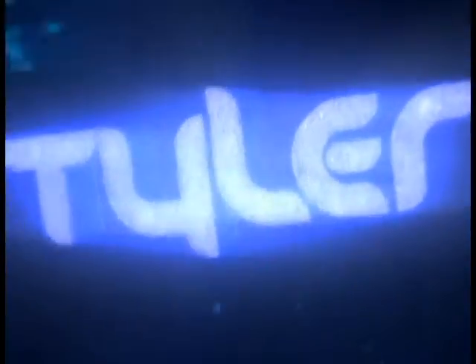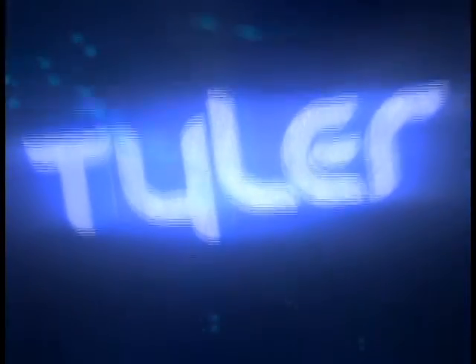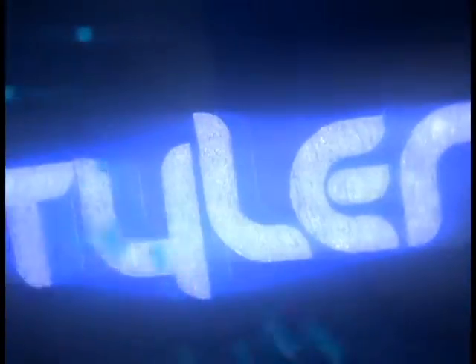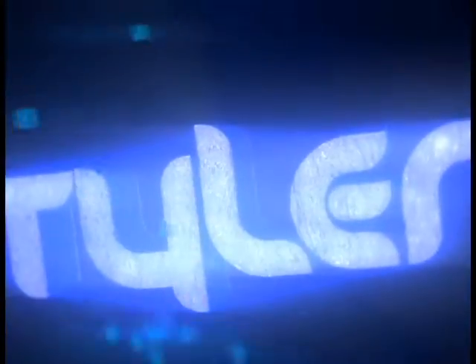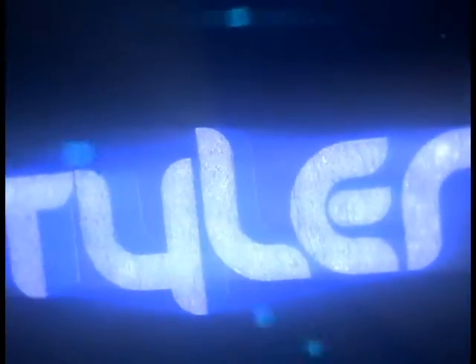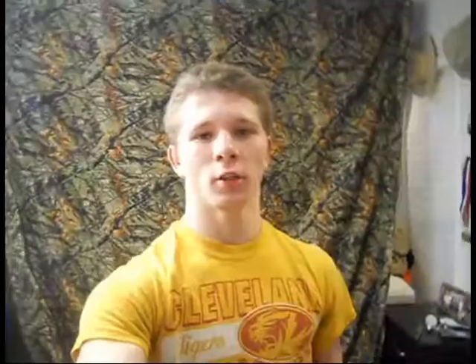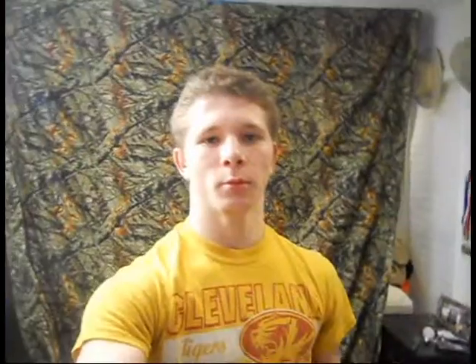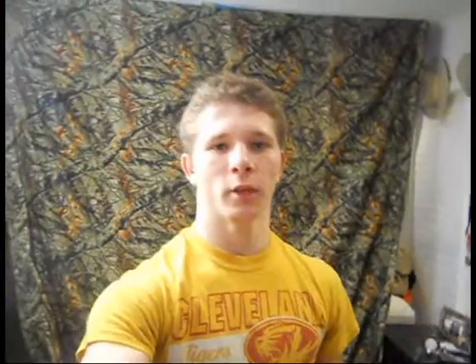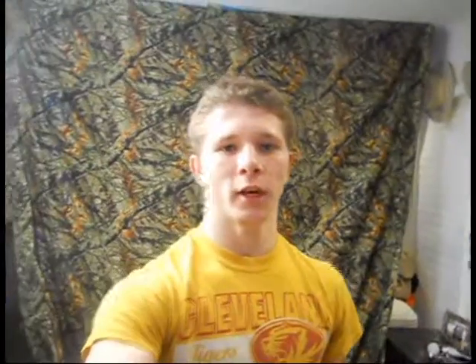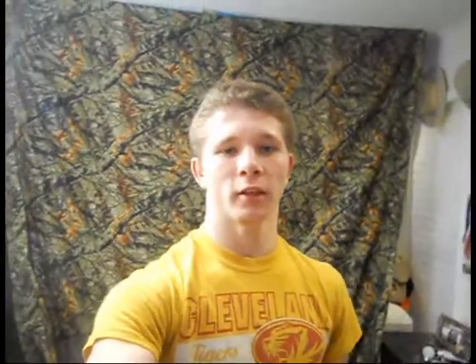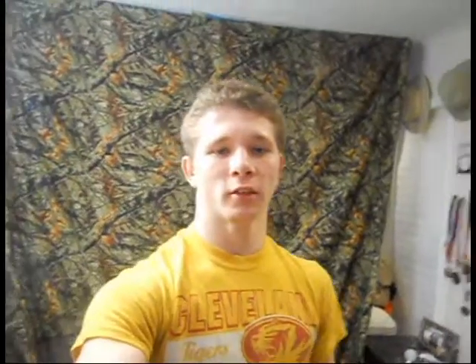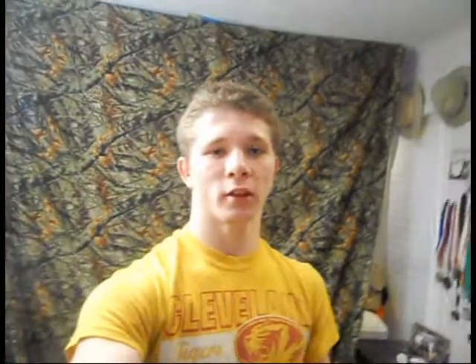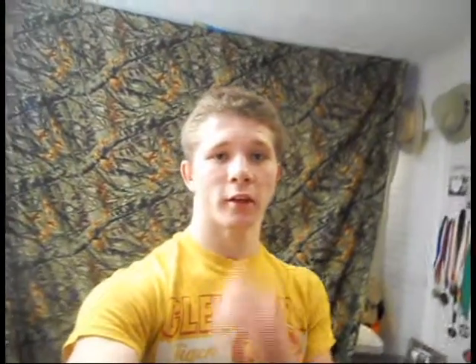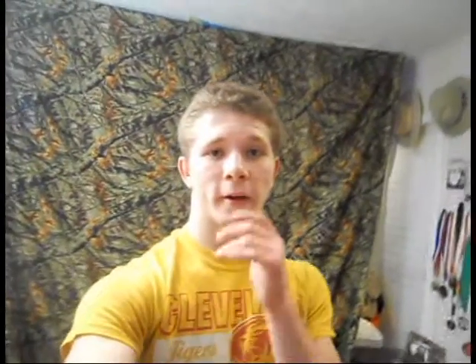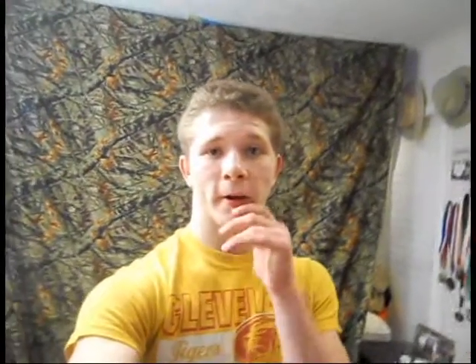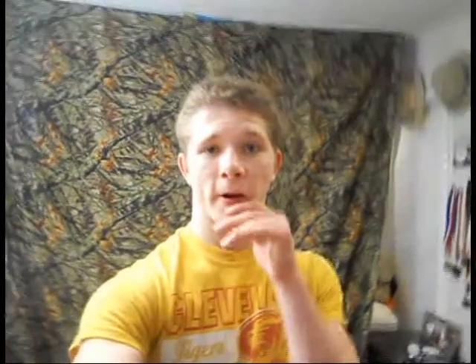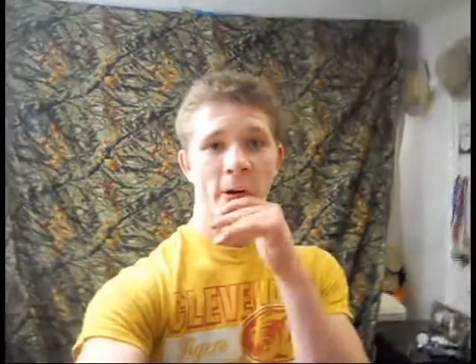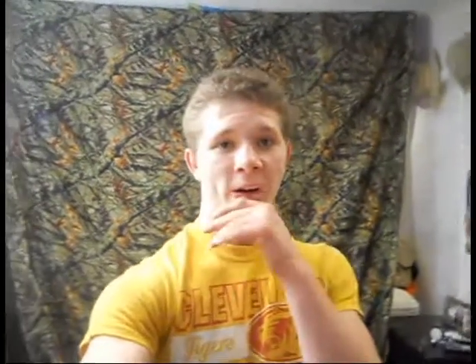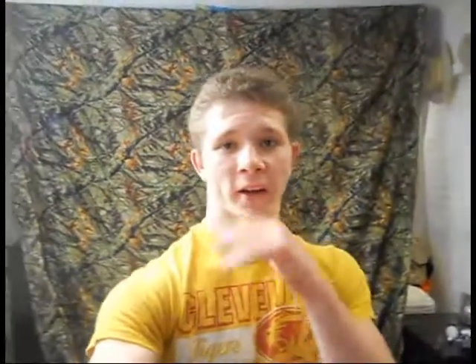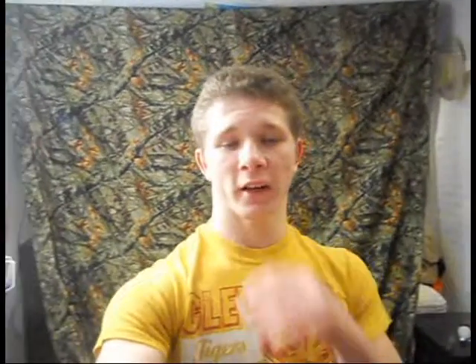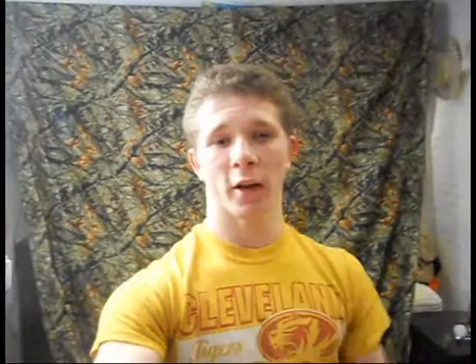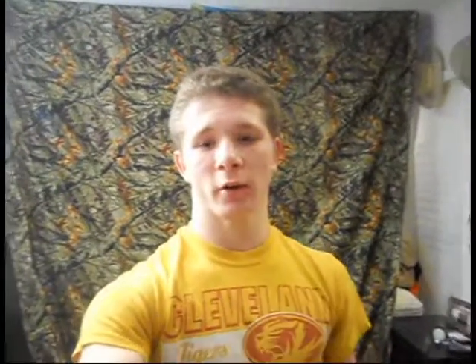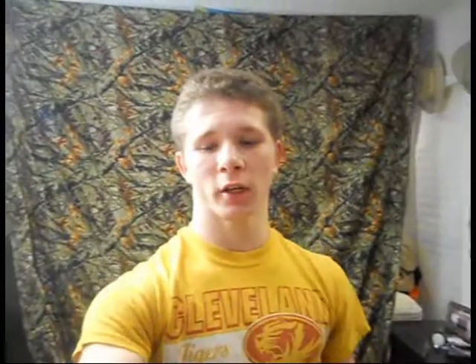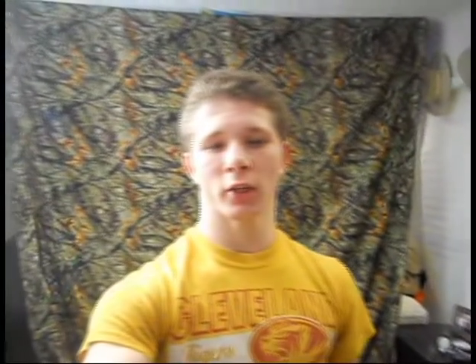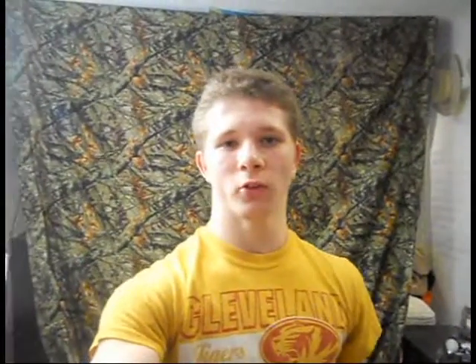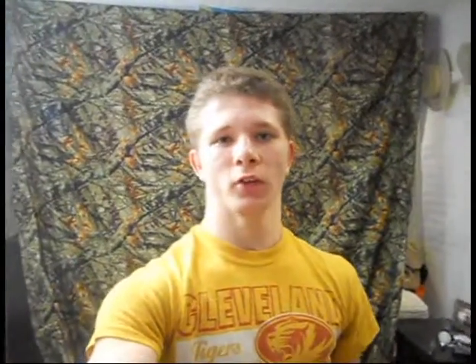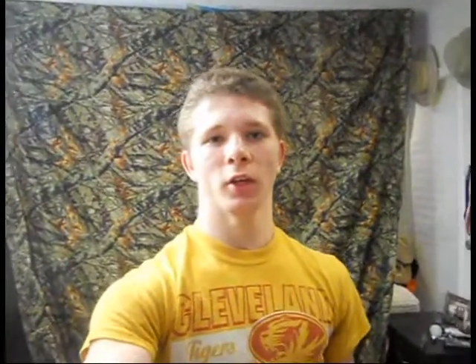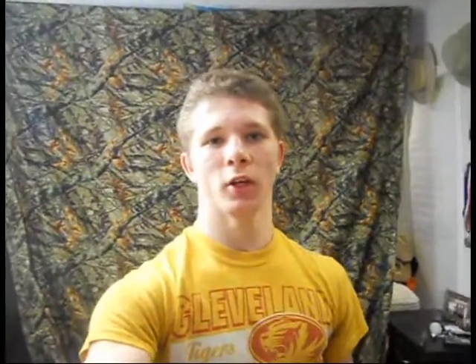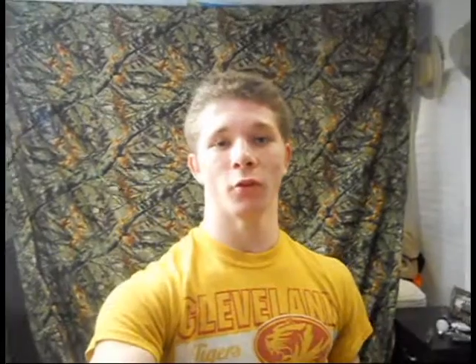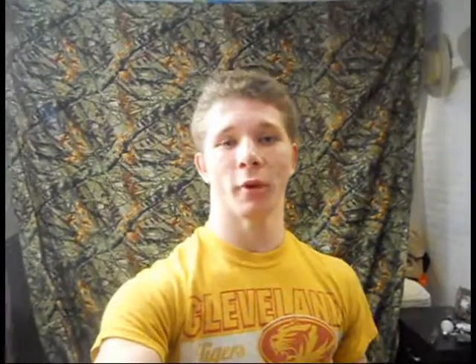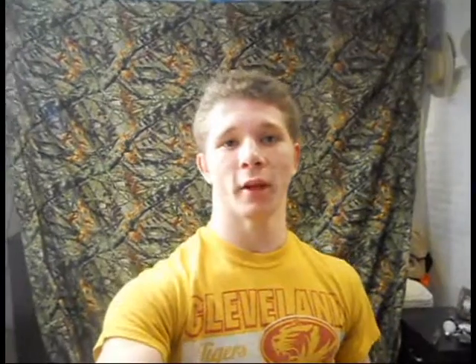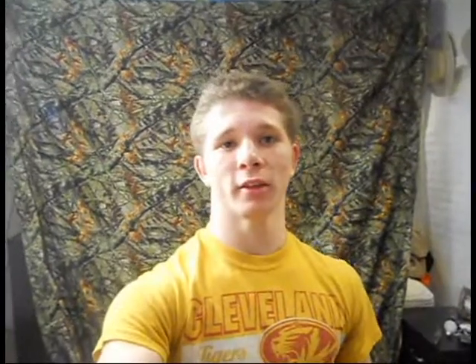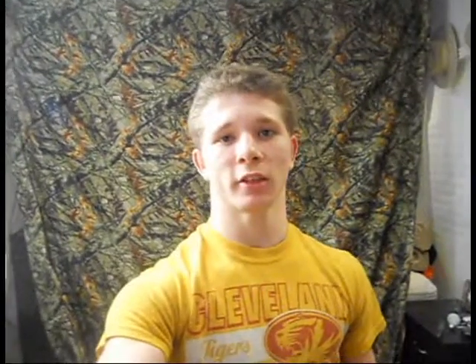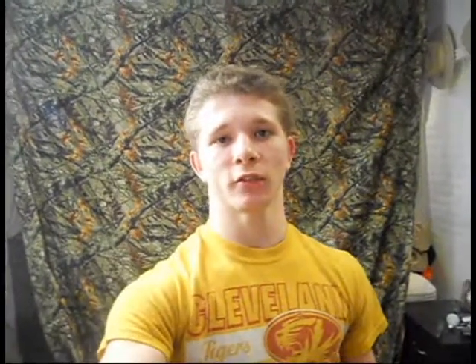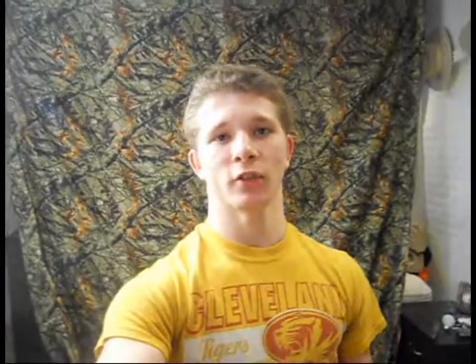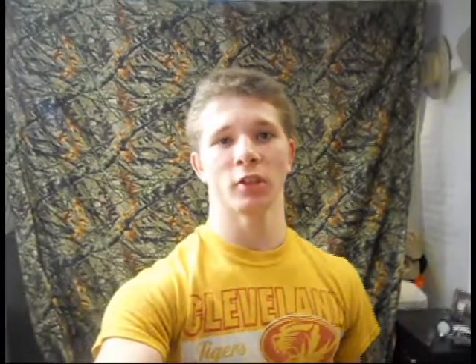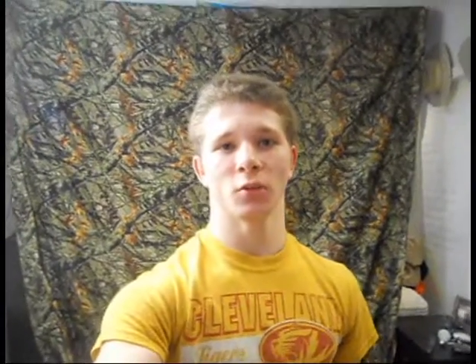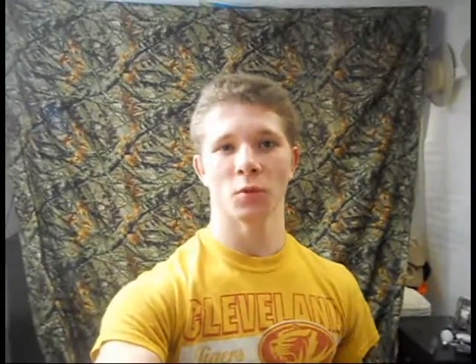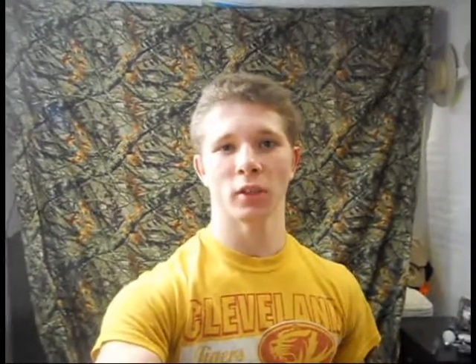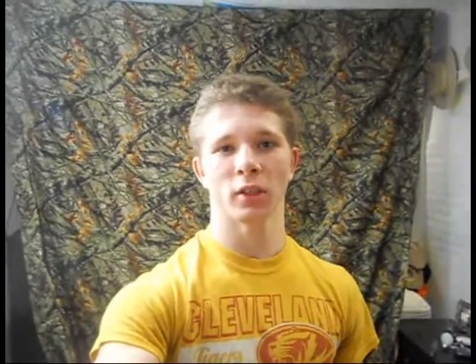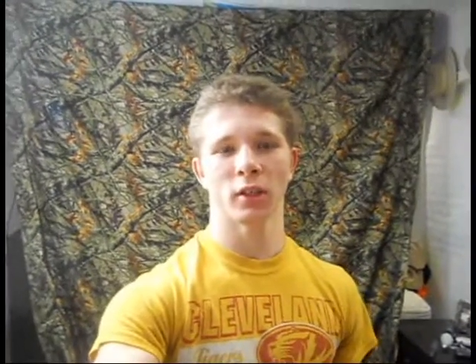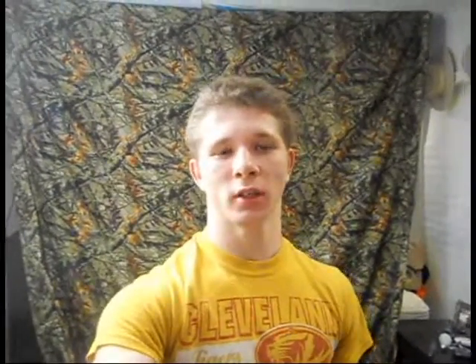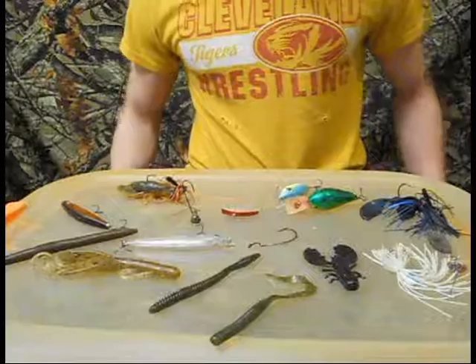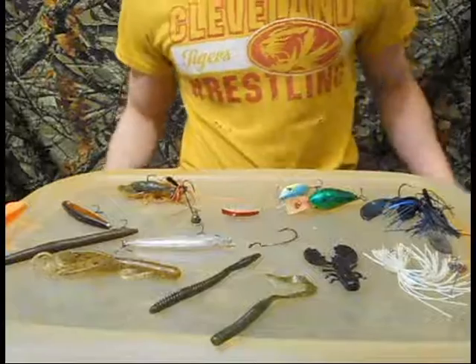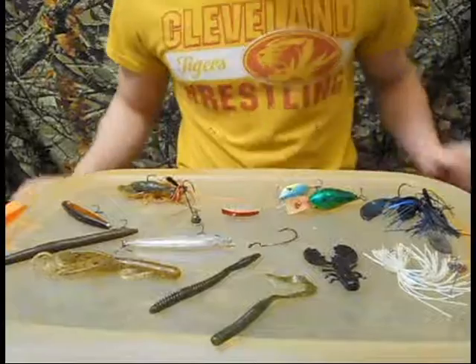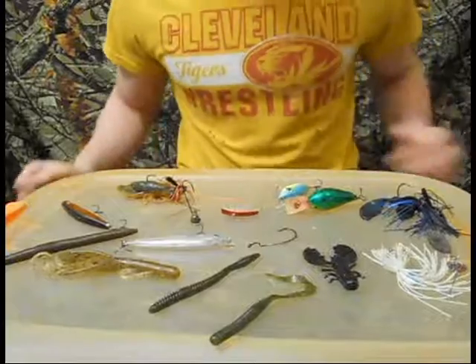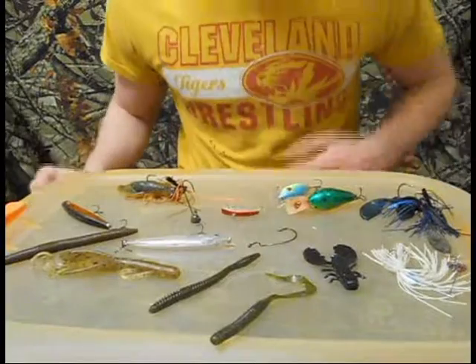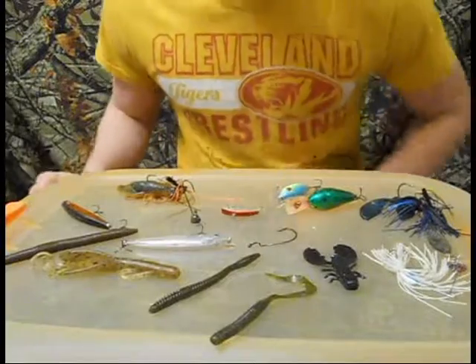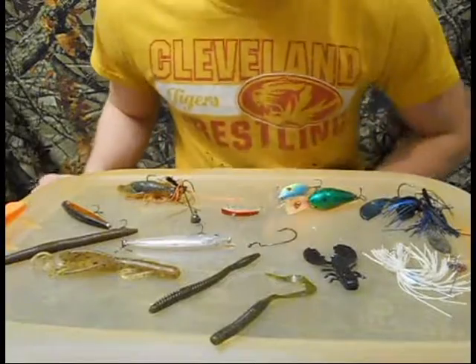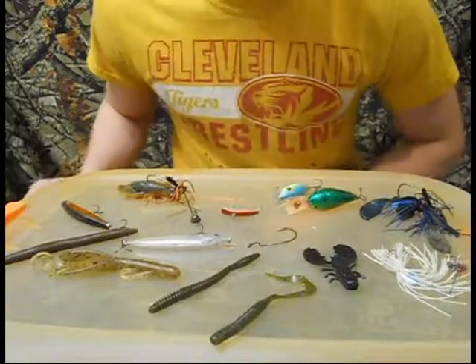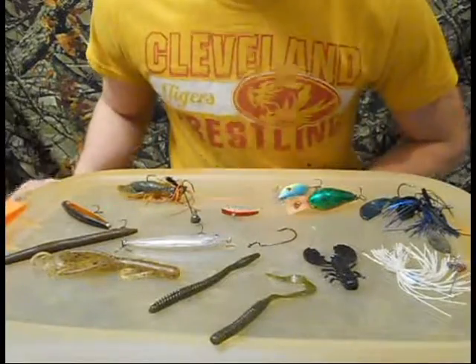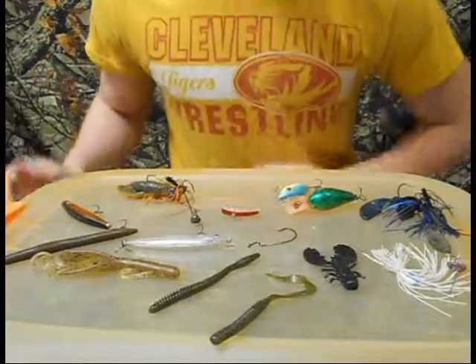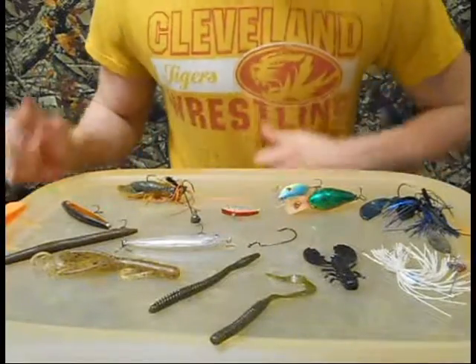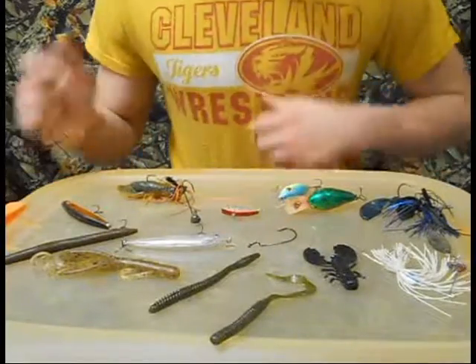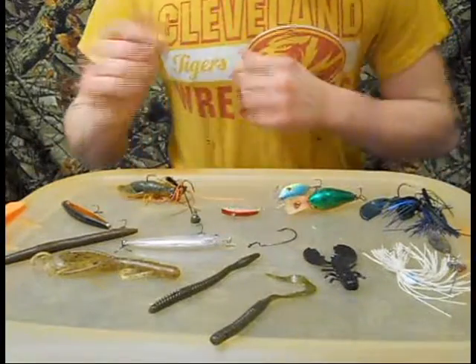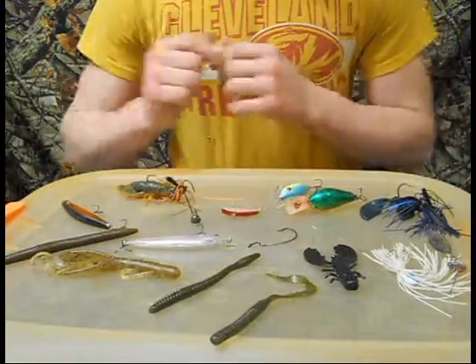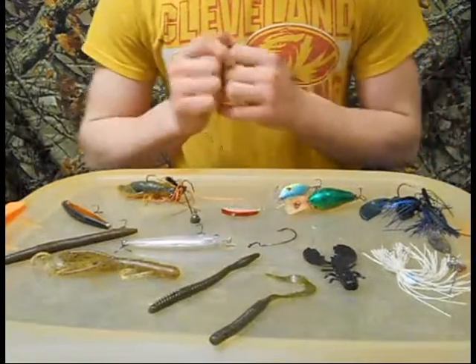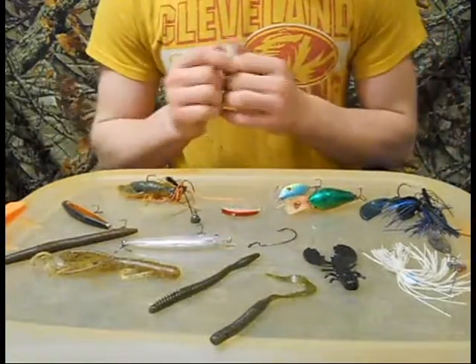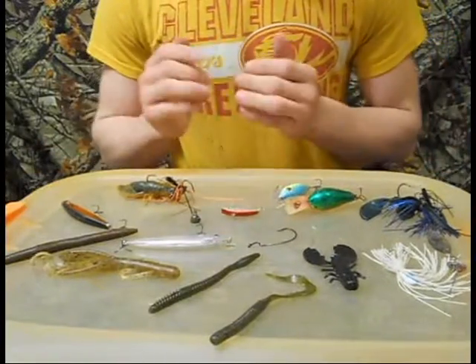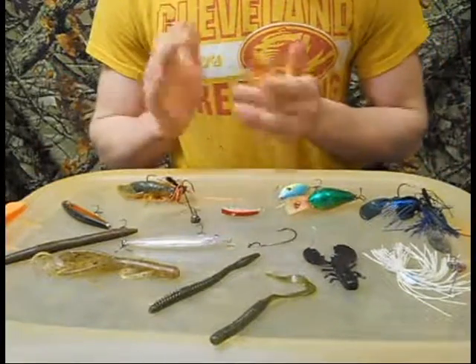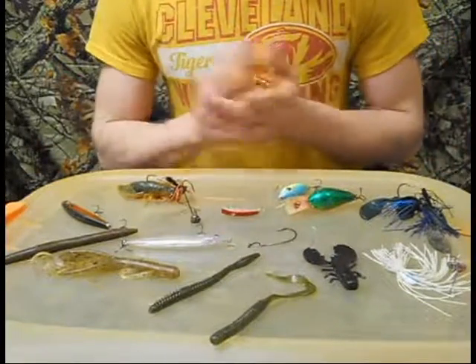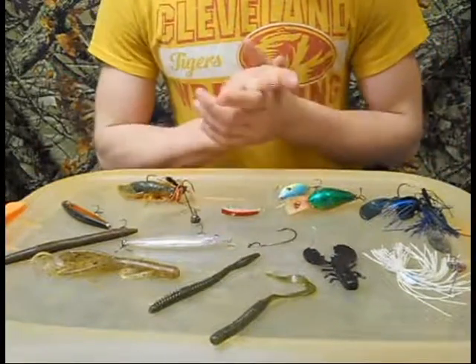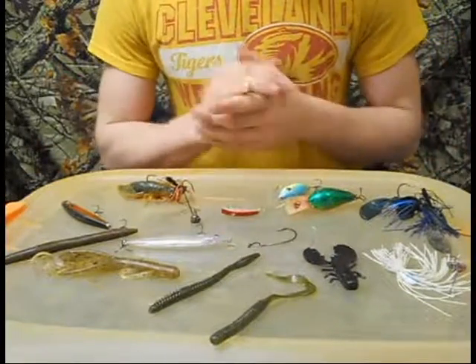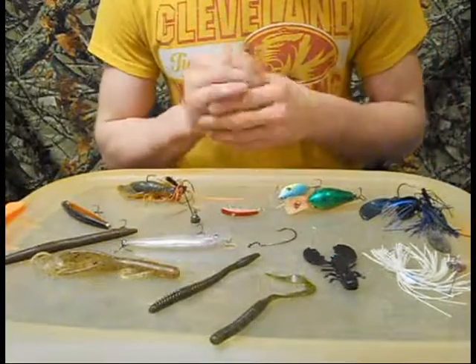What's up guys, Tyler here. Today we're going to do a video of the baits I like to fish in the winter. So the baits I like to fish in the winter time.